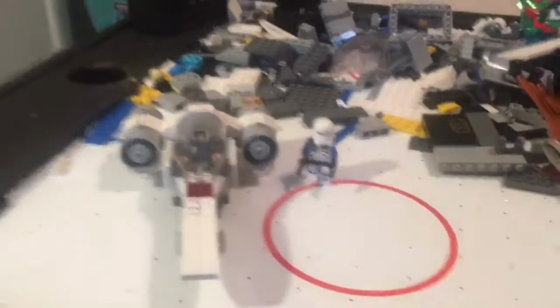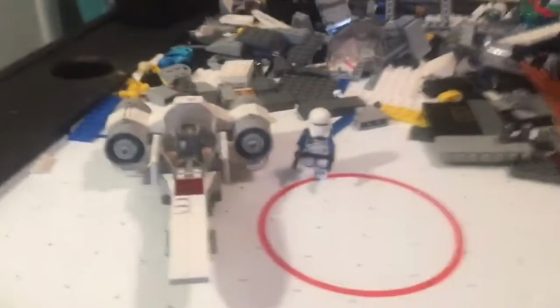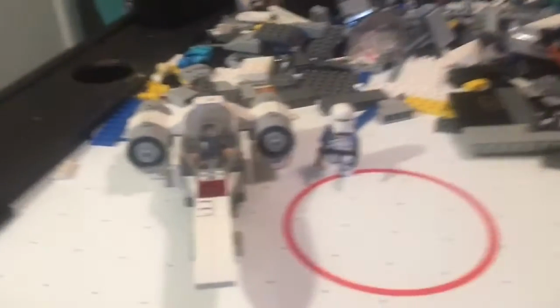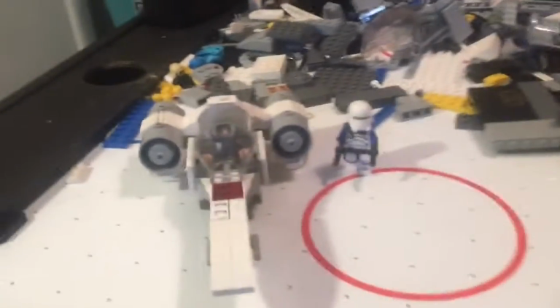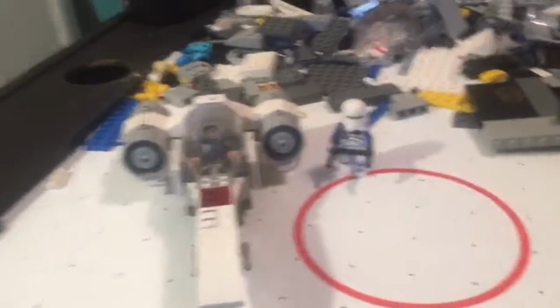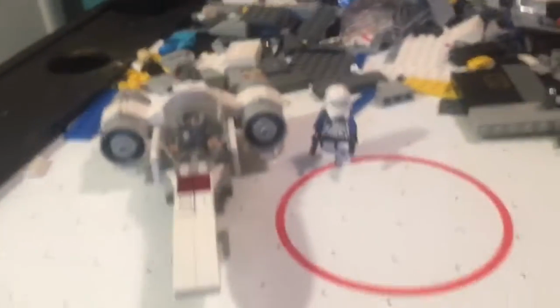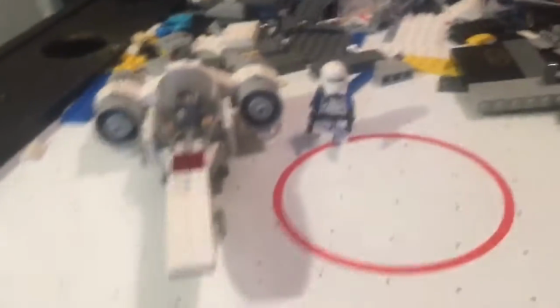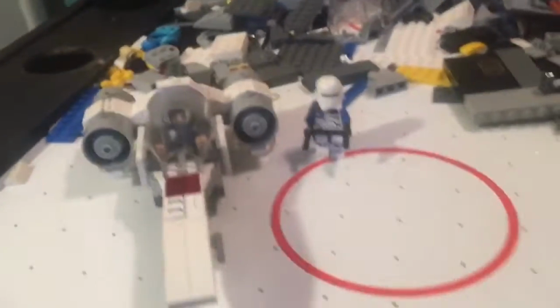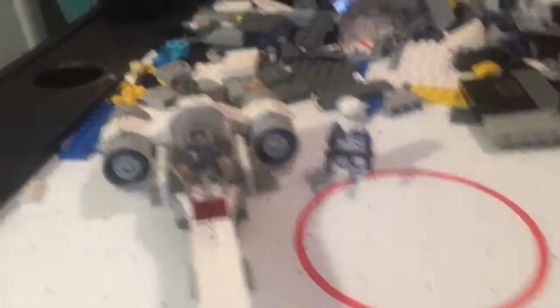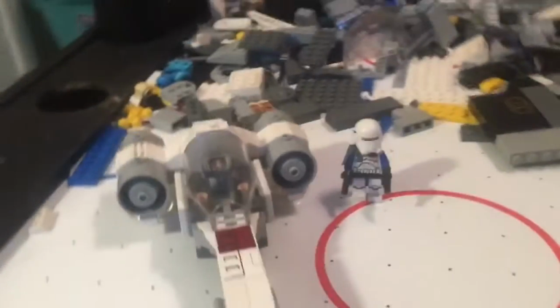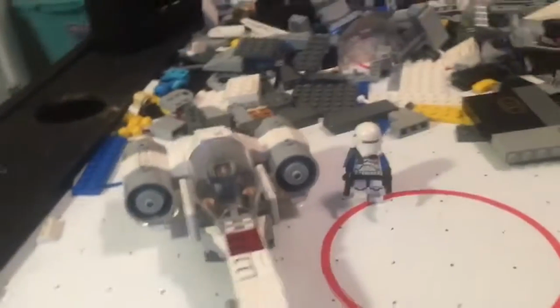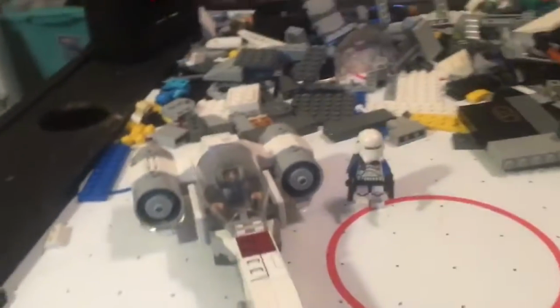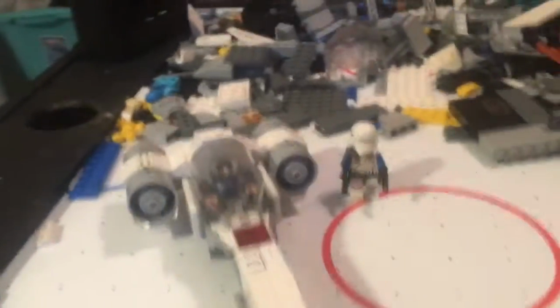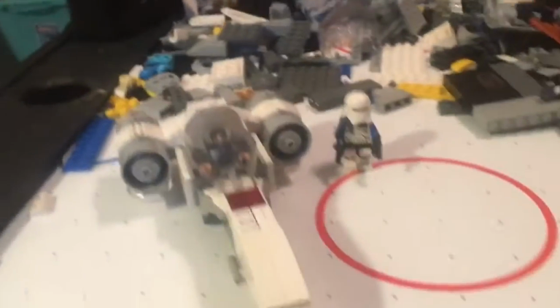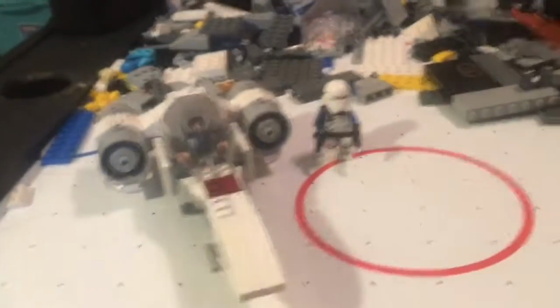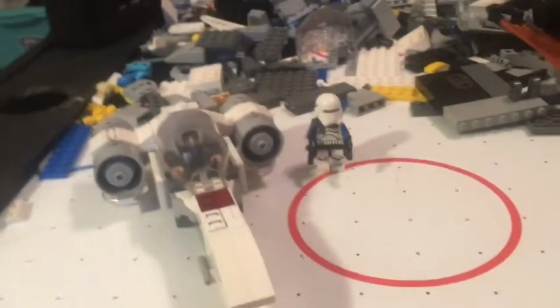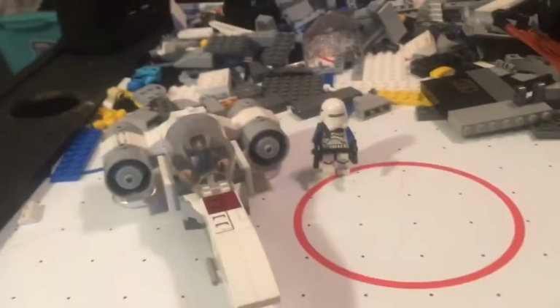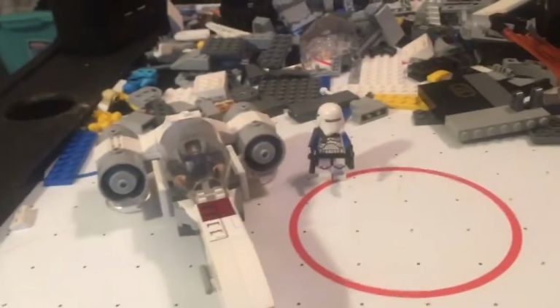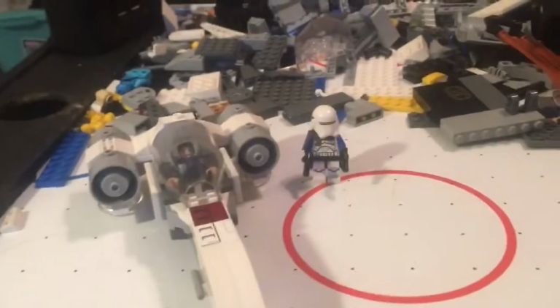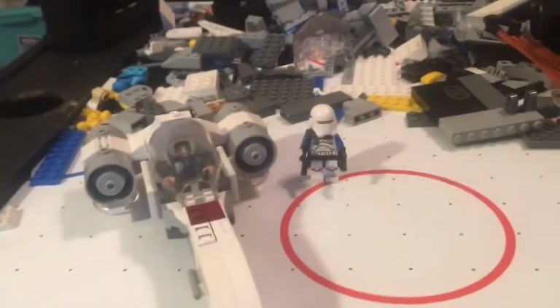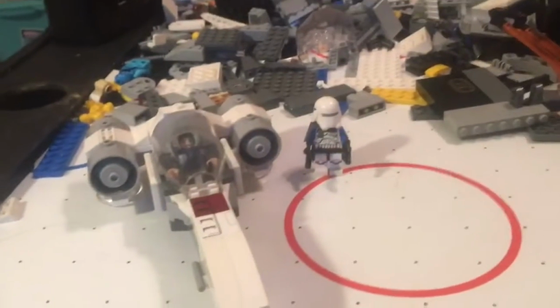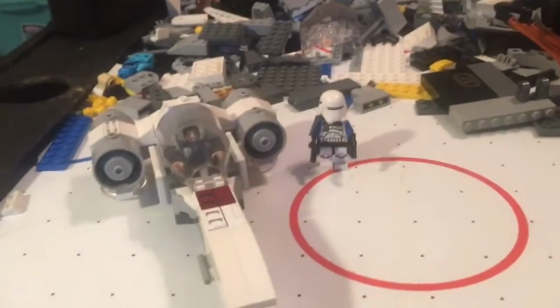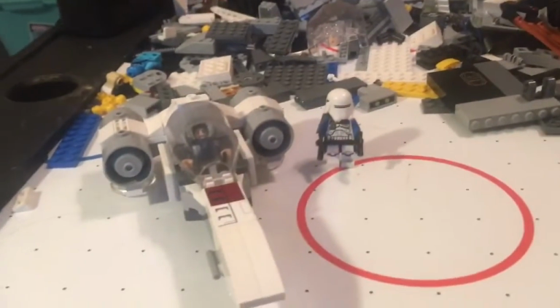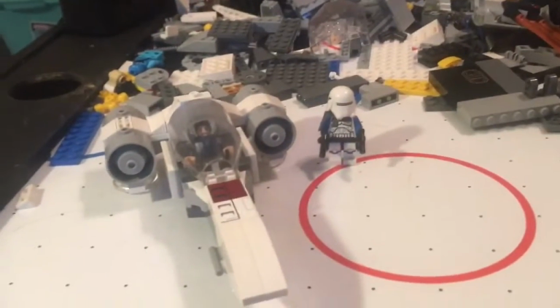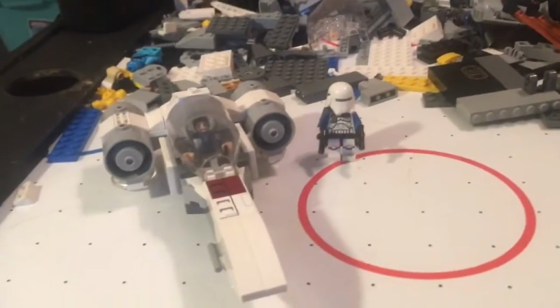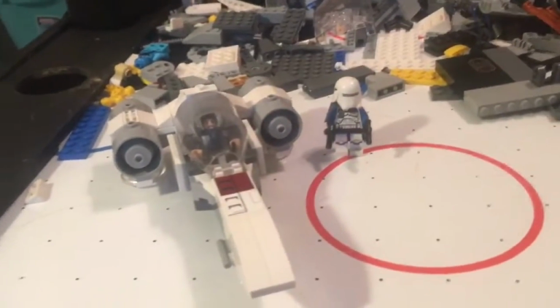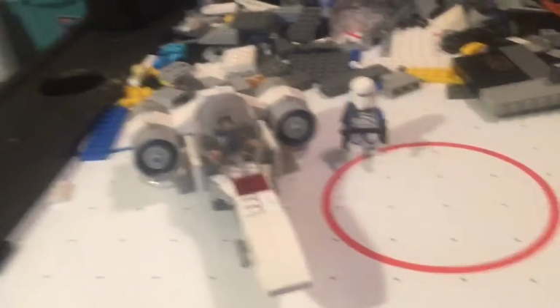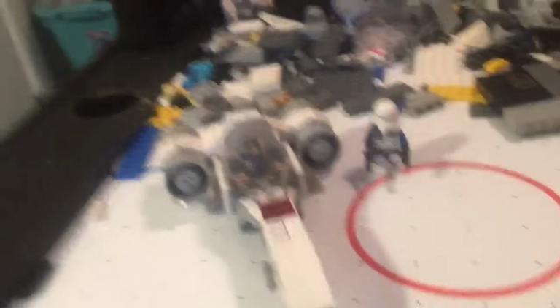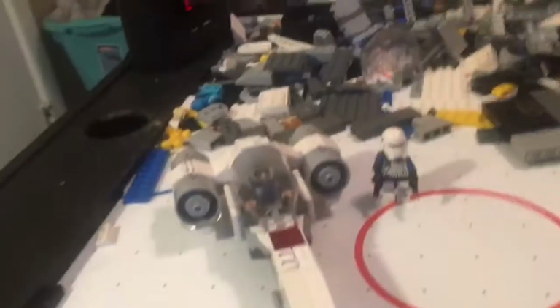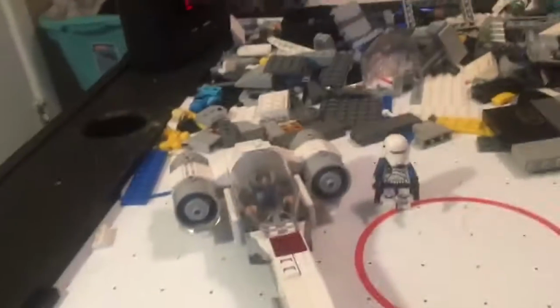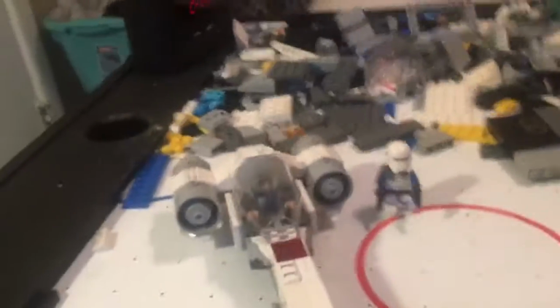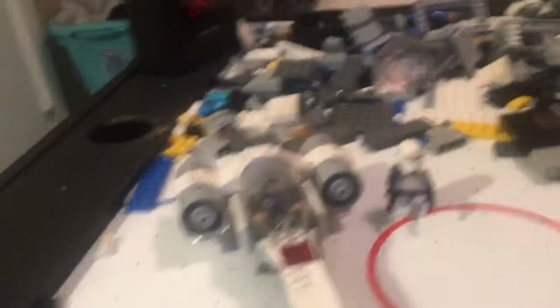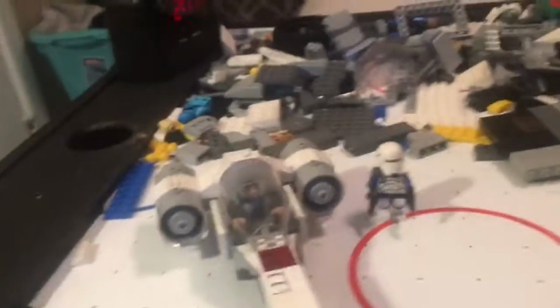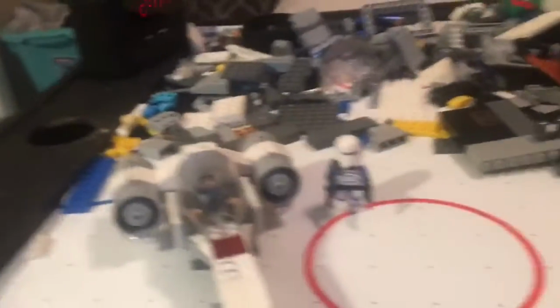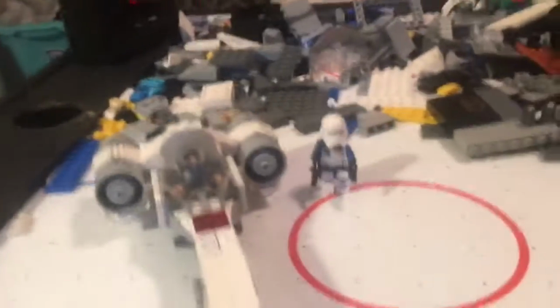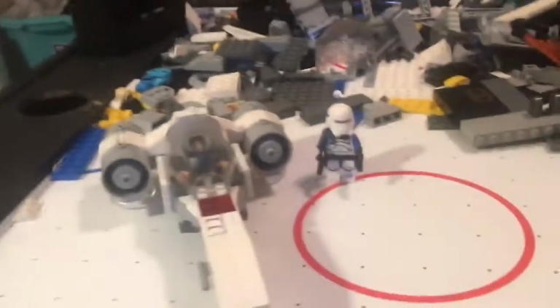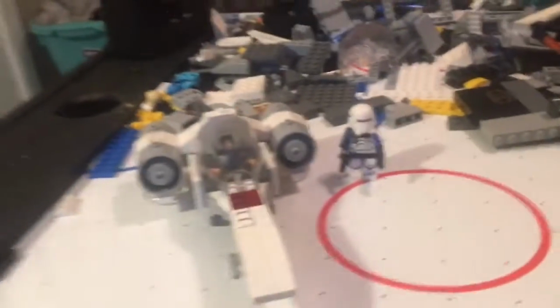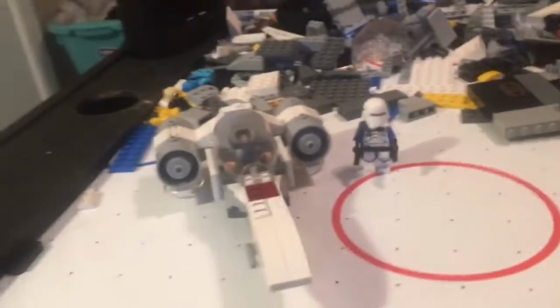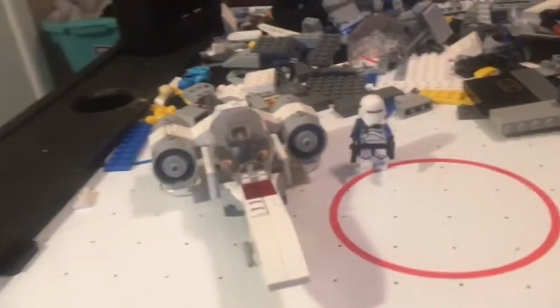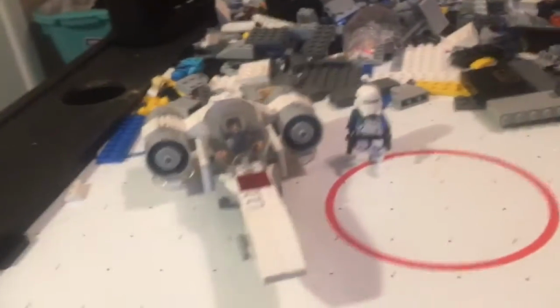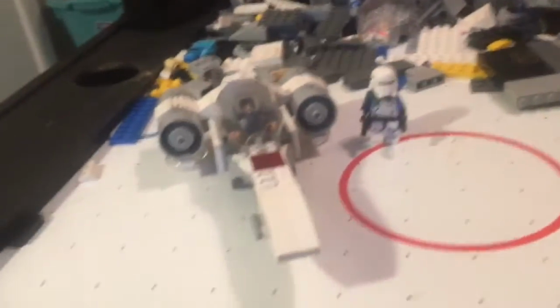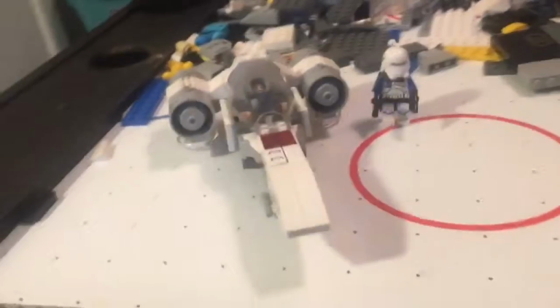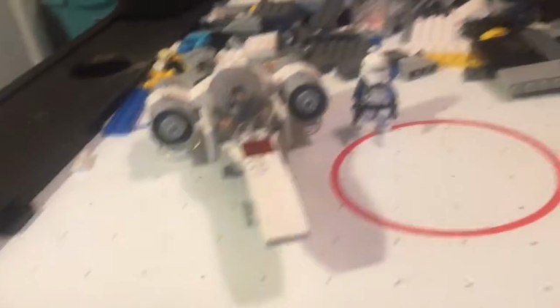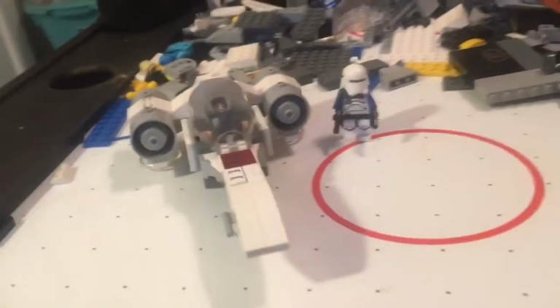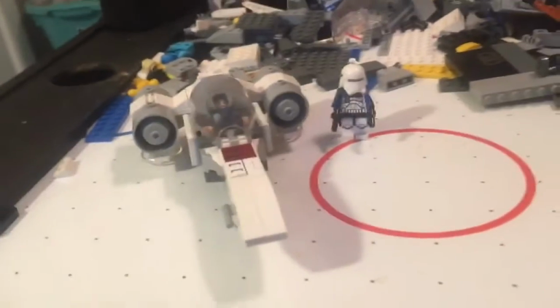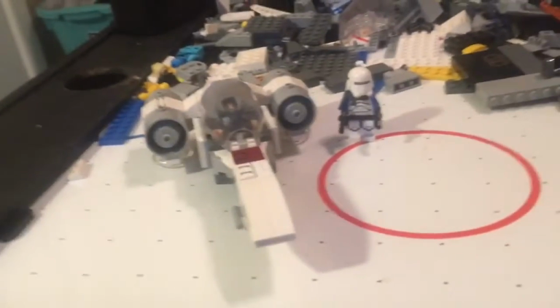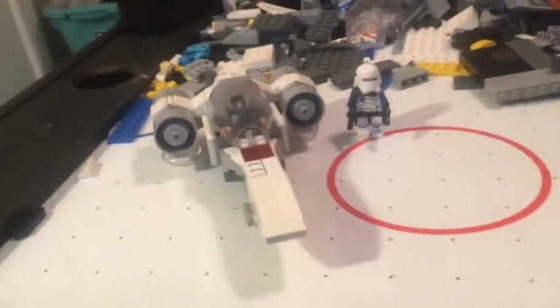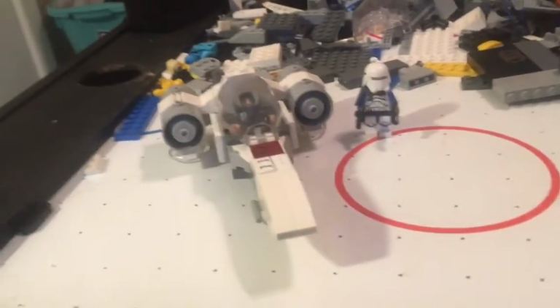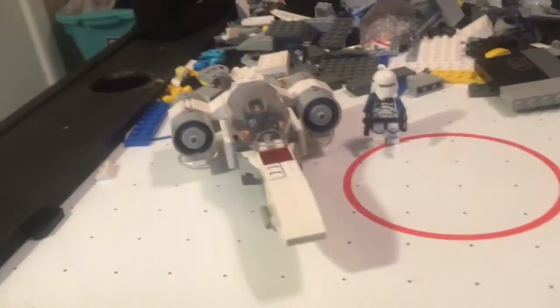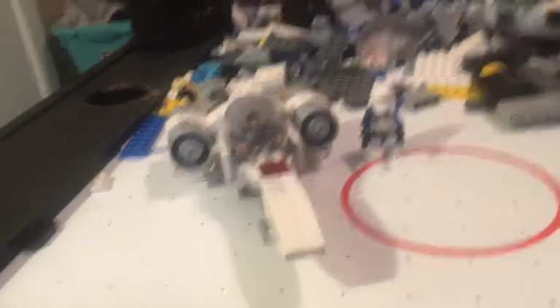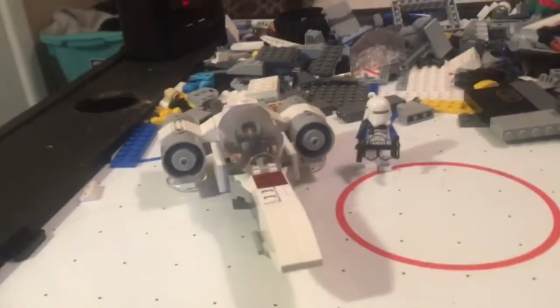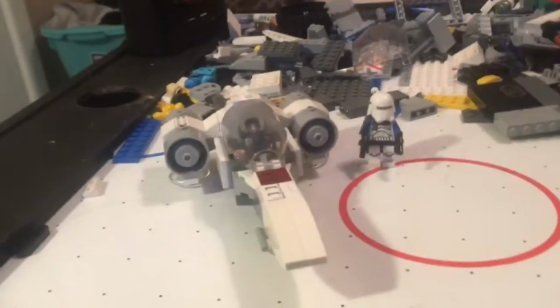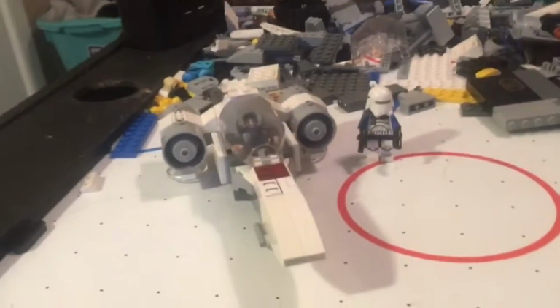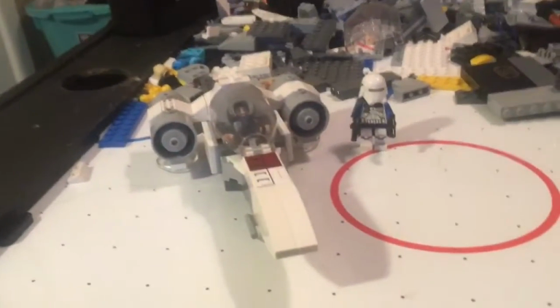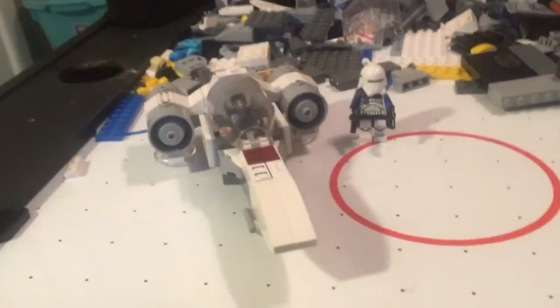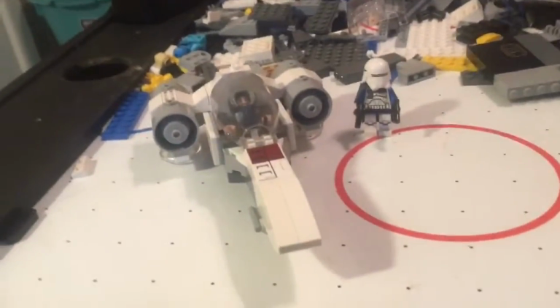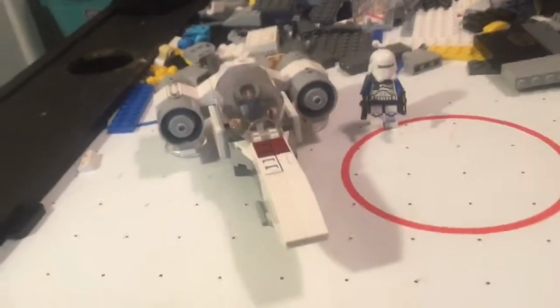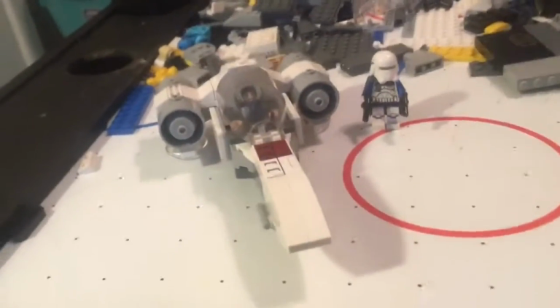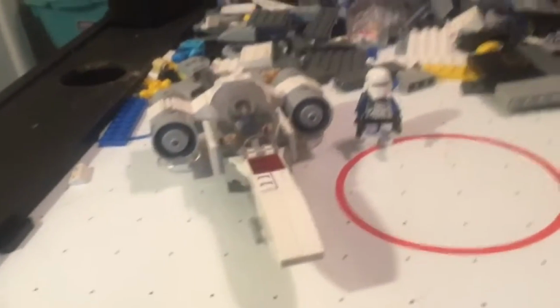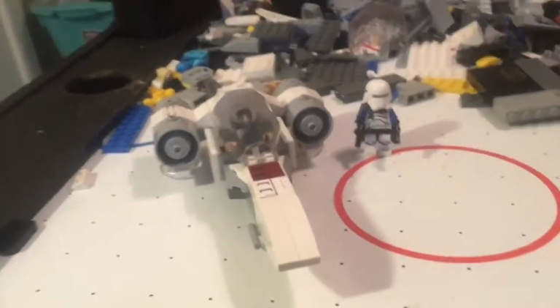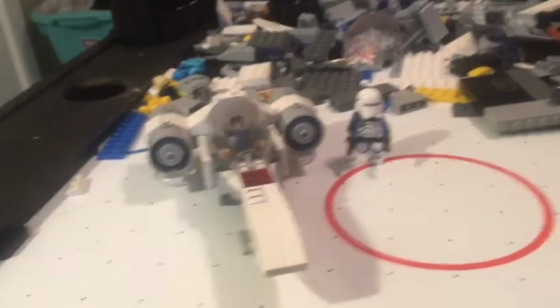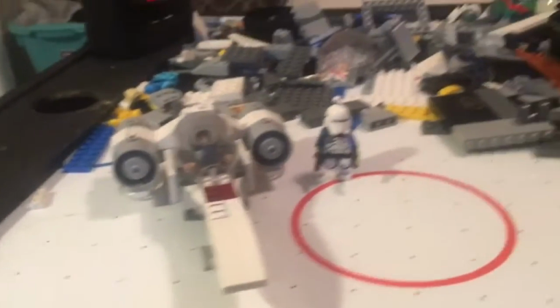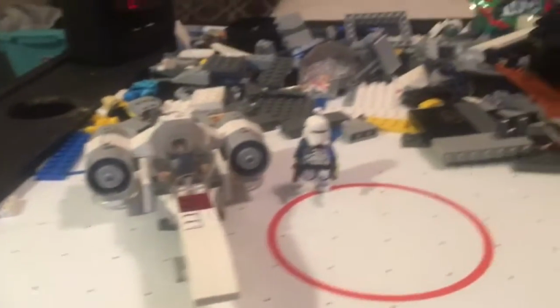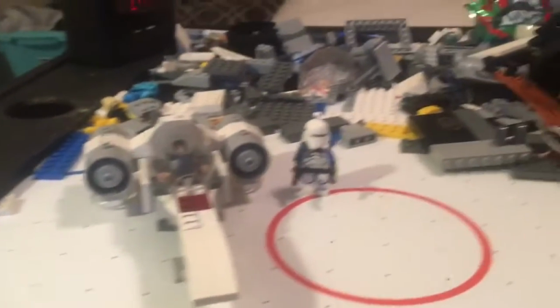Hey guys, it's Timmy and I'm back with yet another custom Clone Wars set video. First up, let's do the figures.